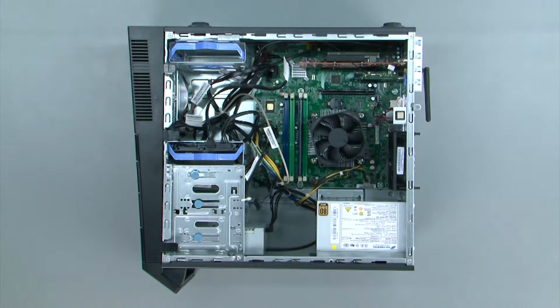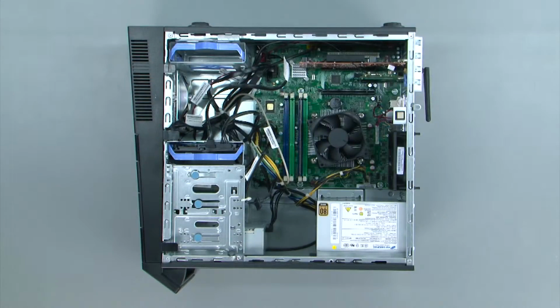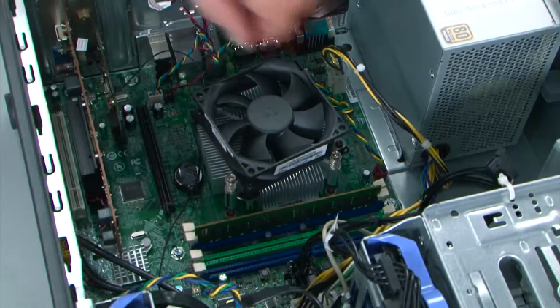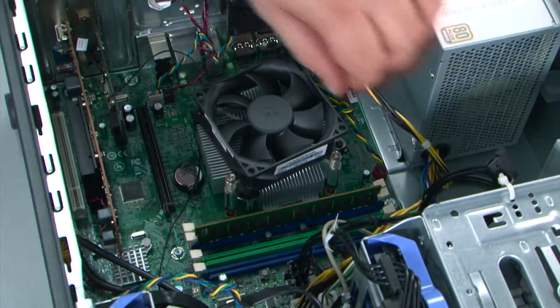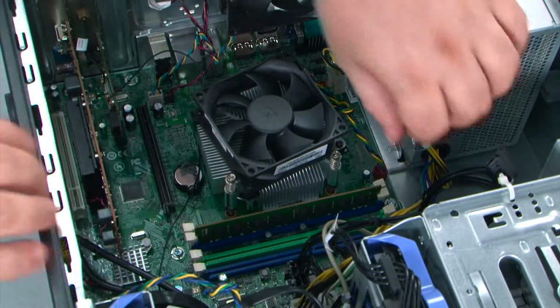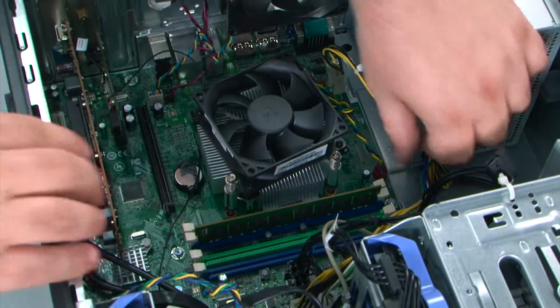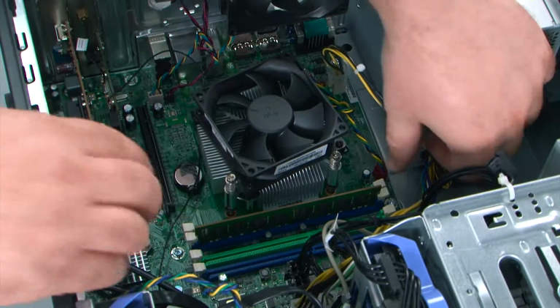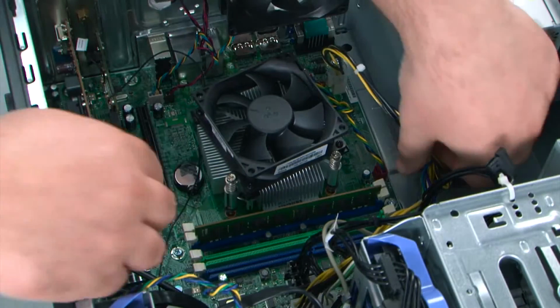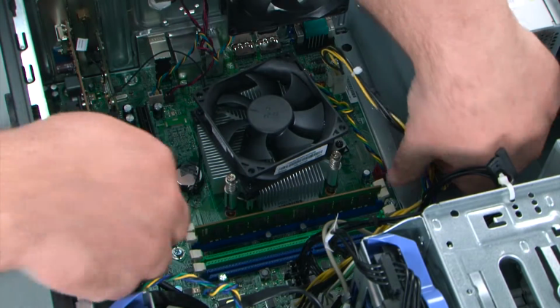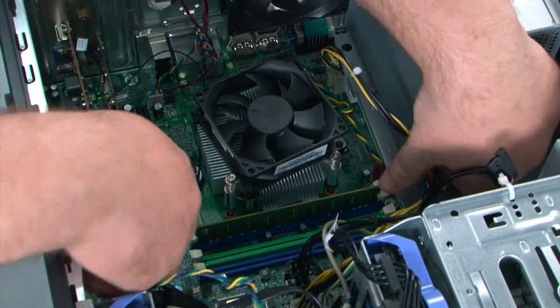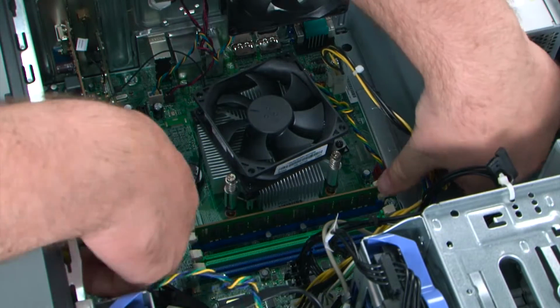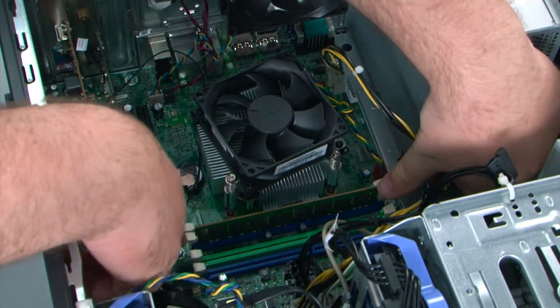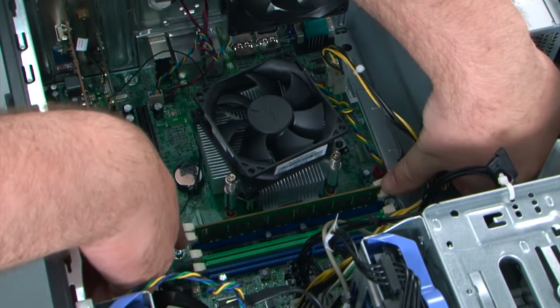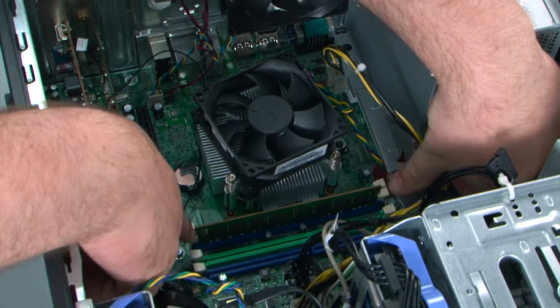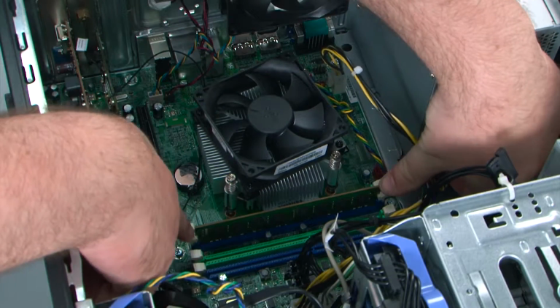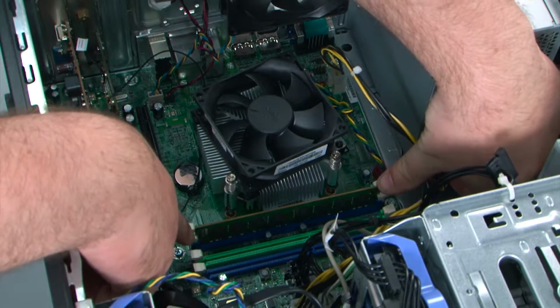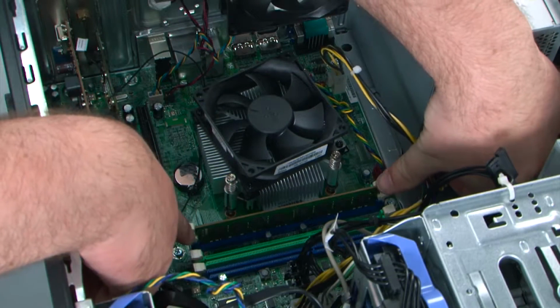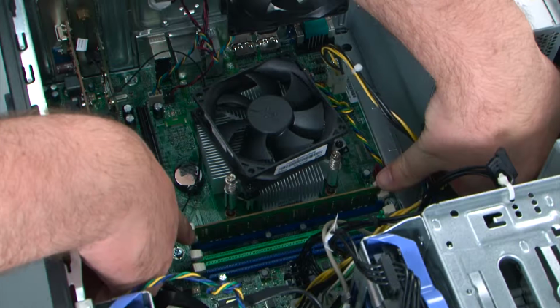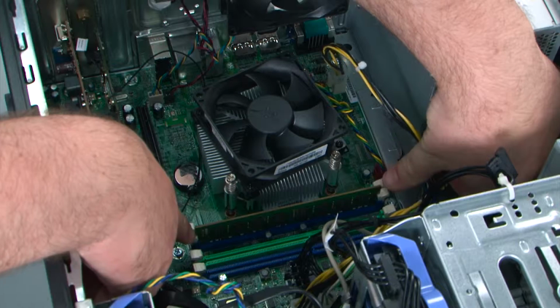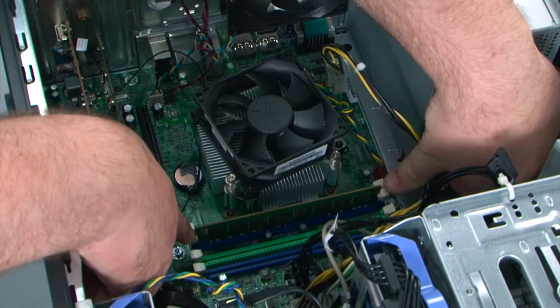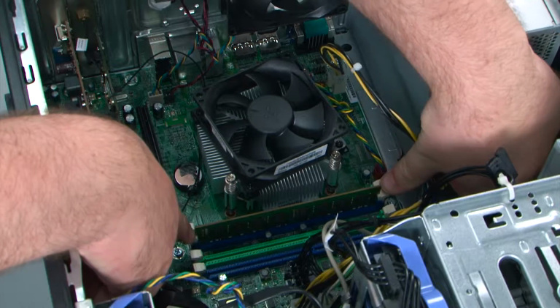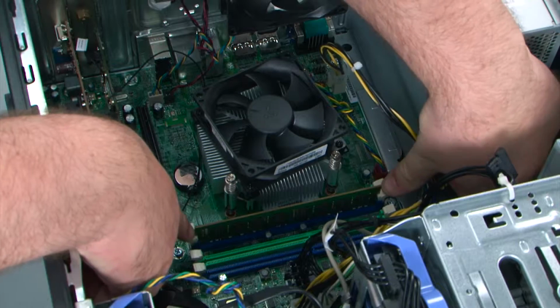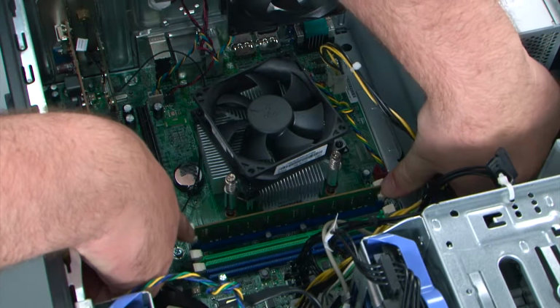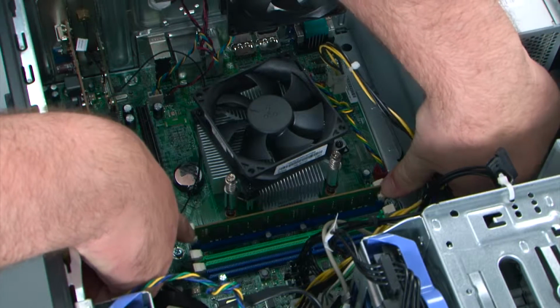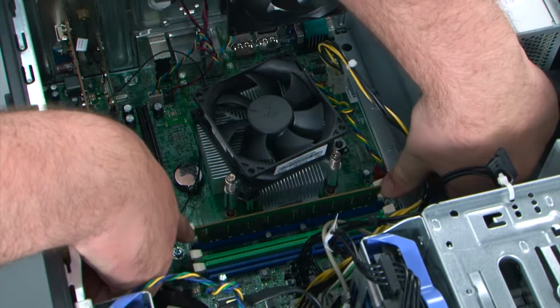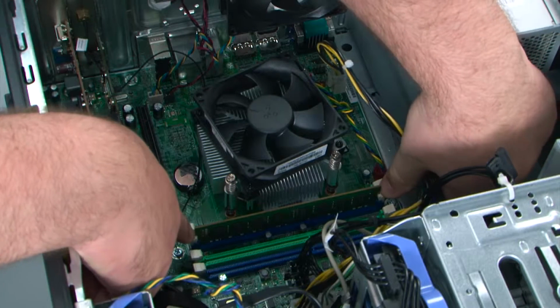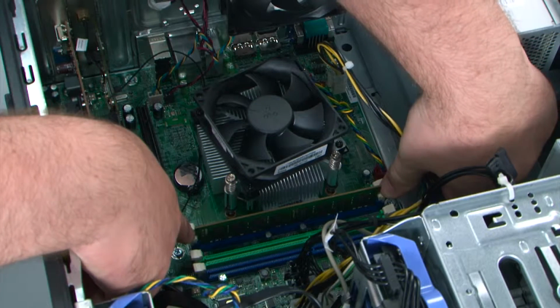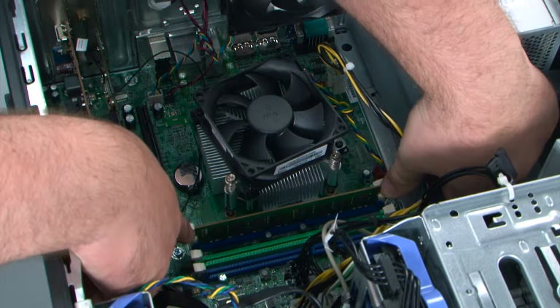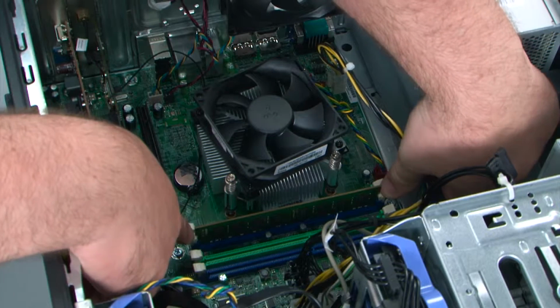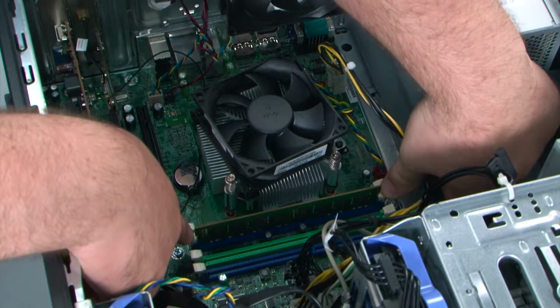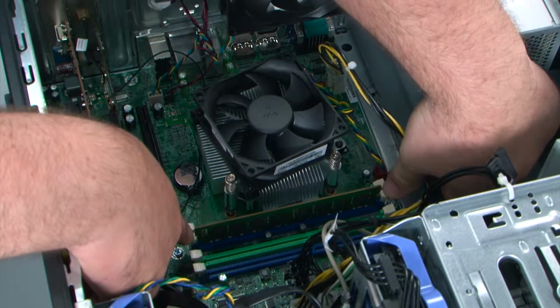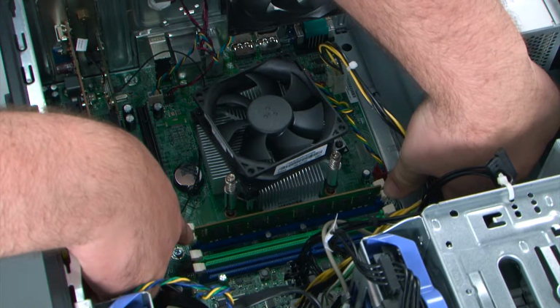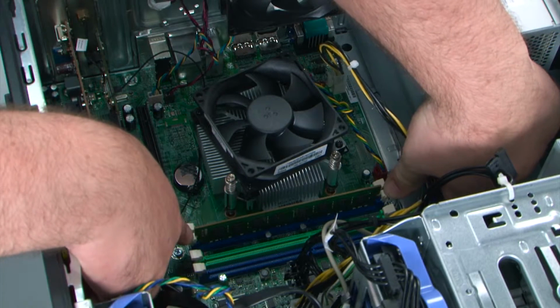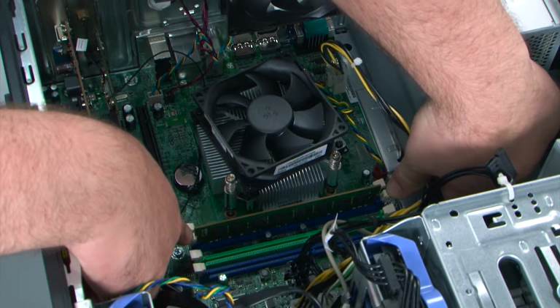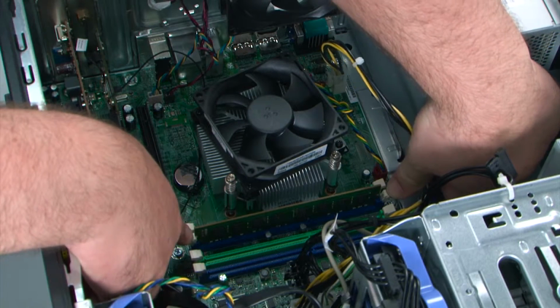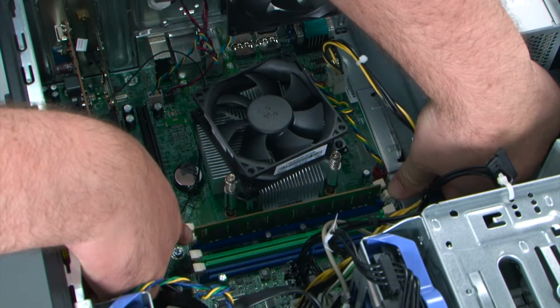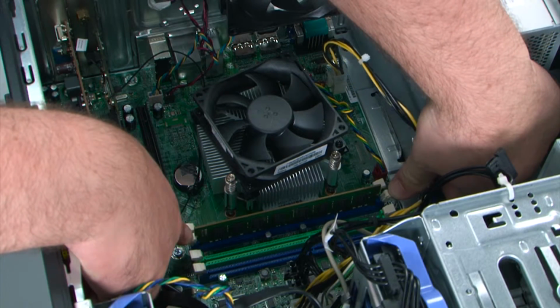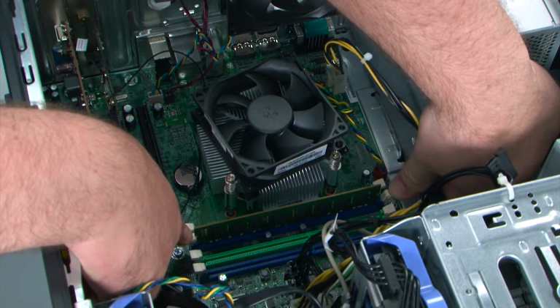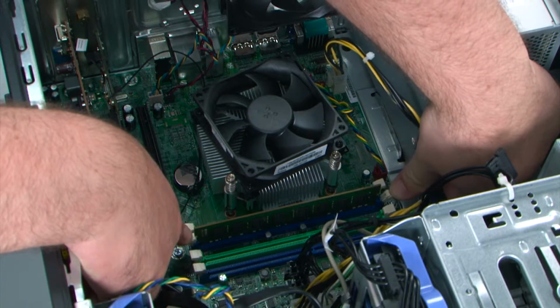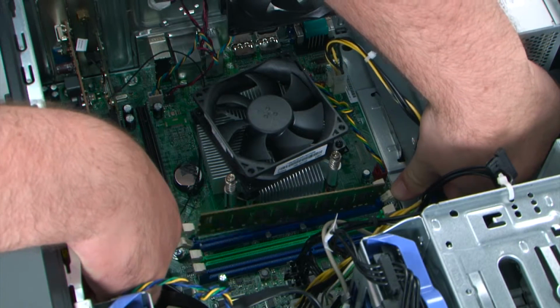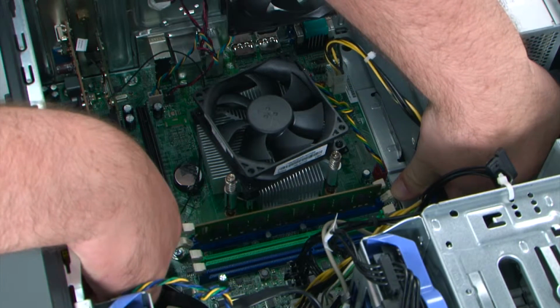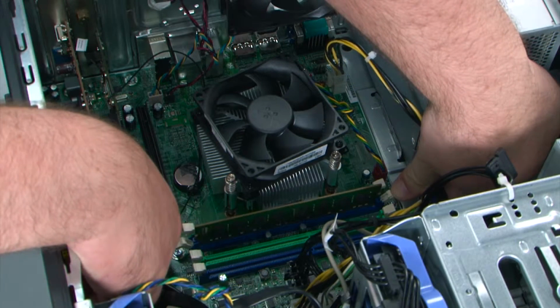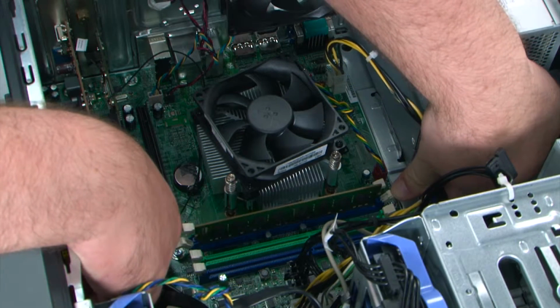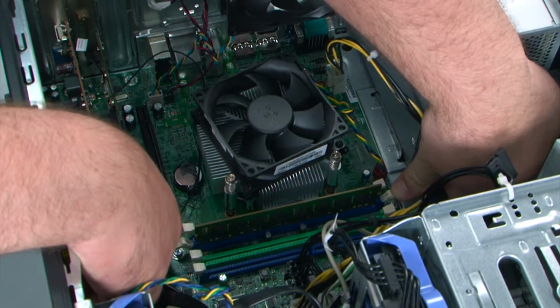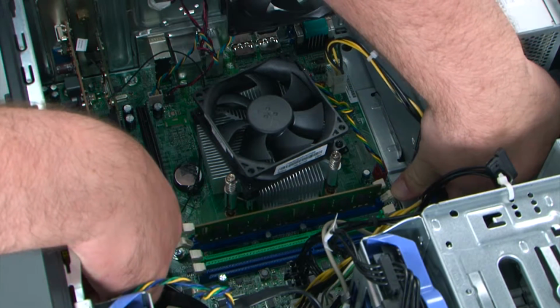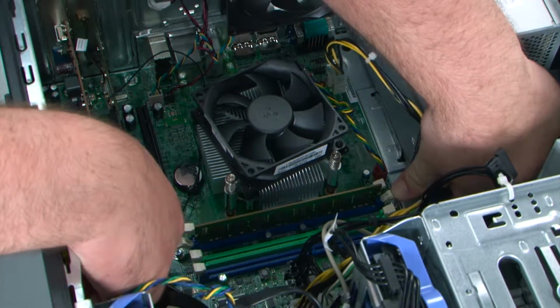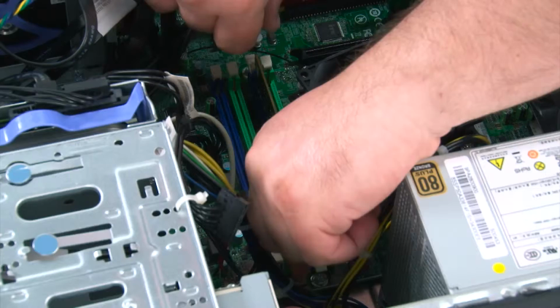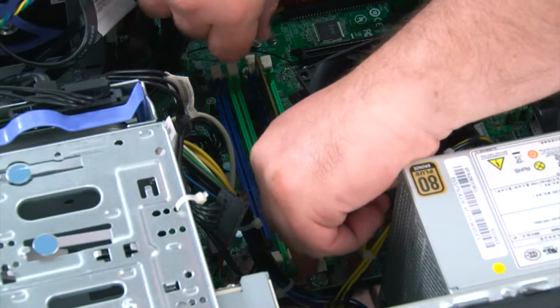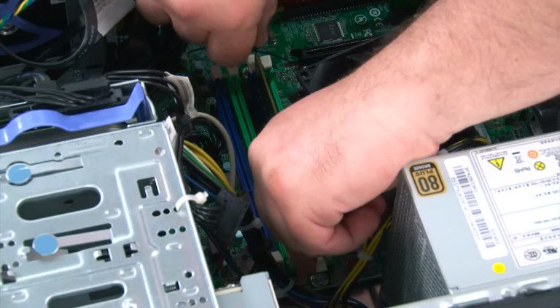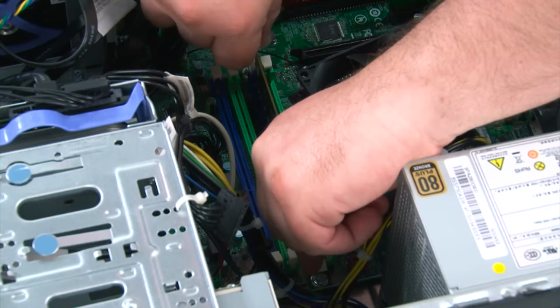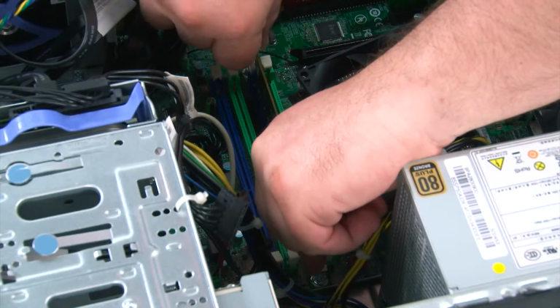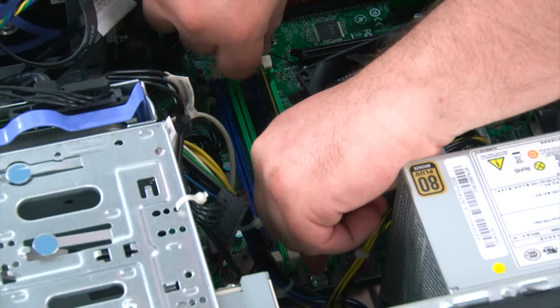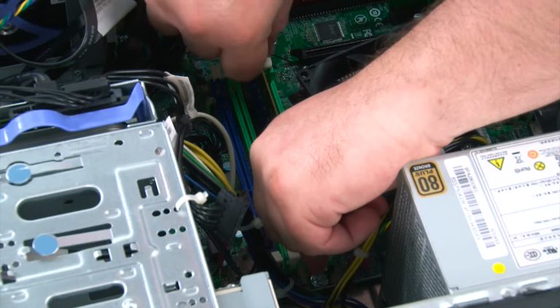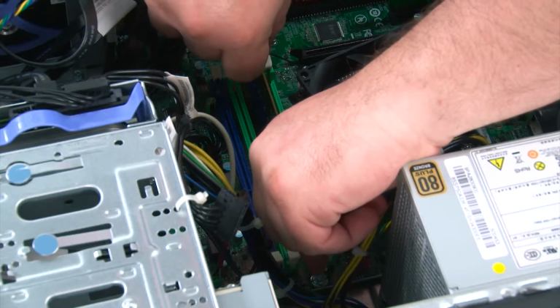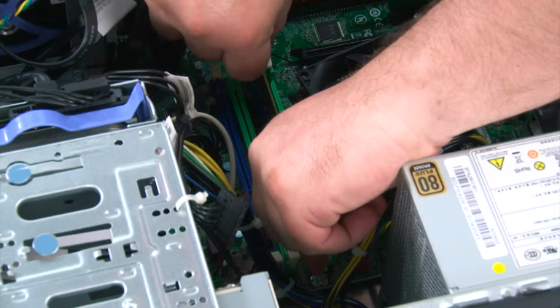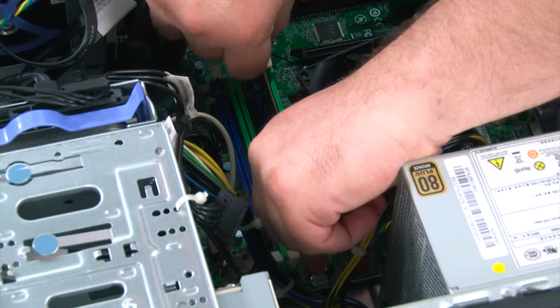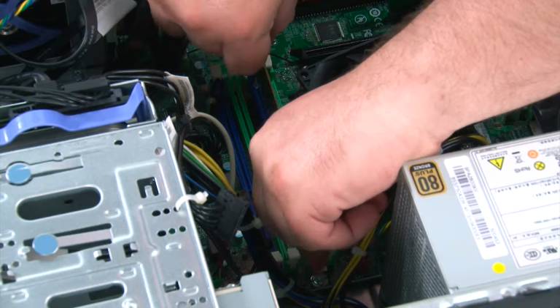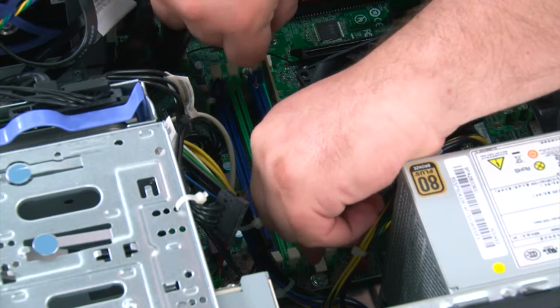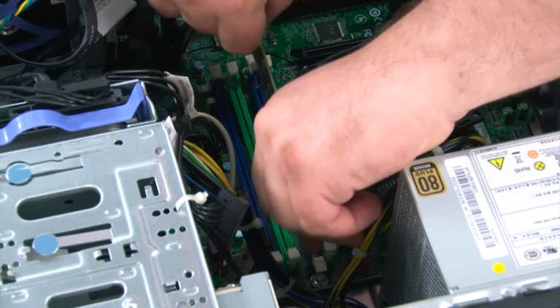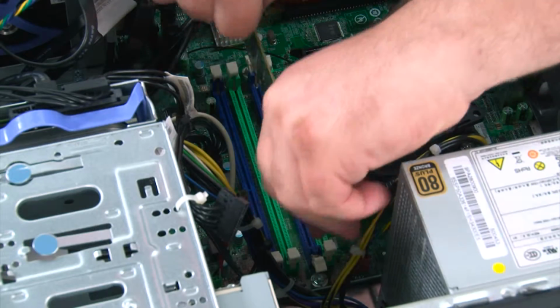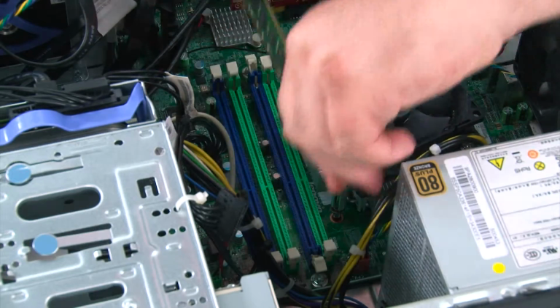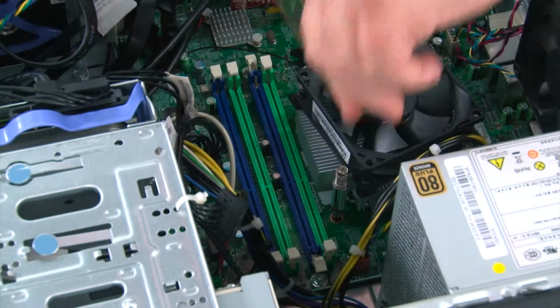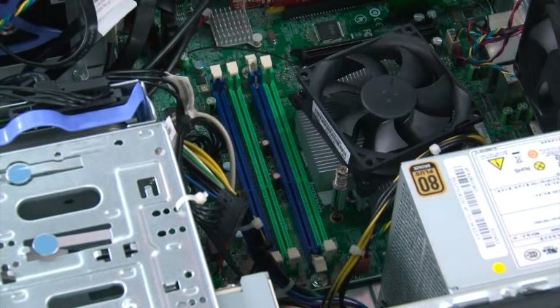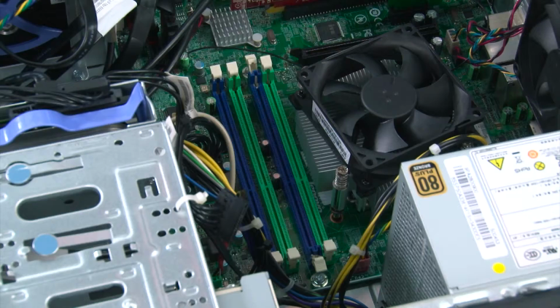To release the memory module, pull outward on the two clips and then pull the module from the socket.